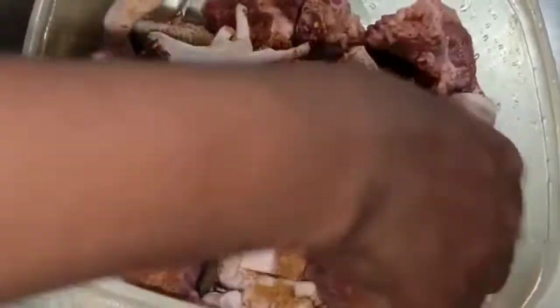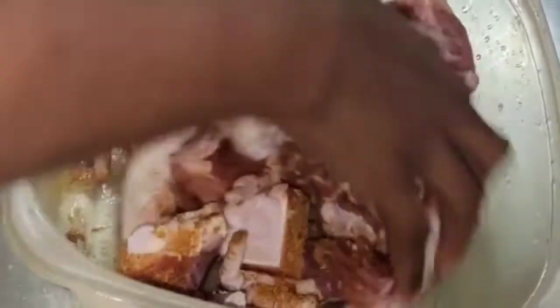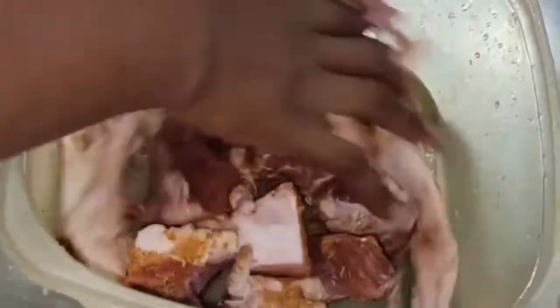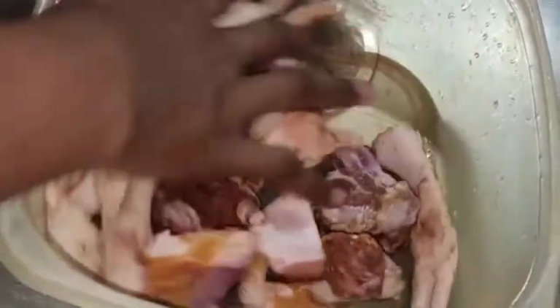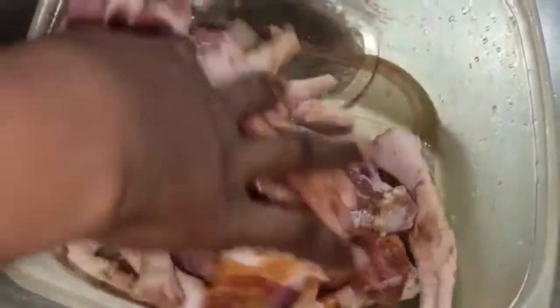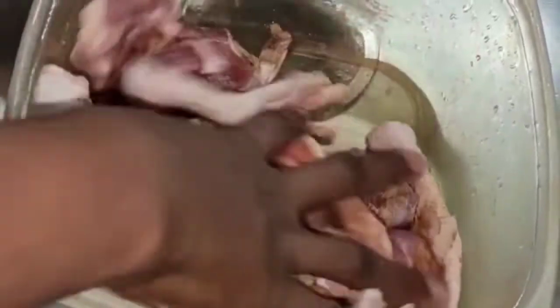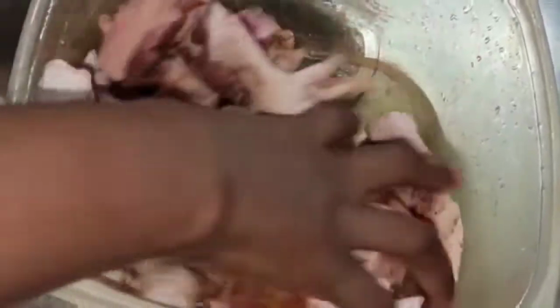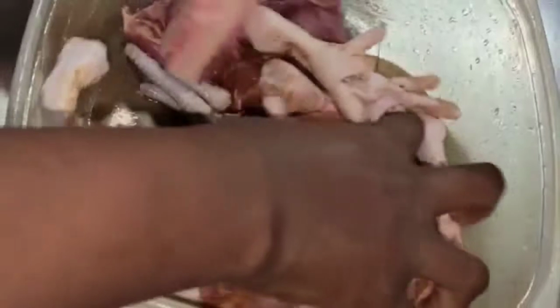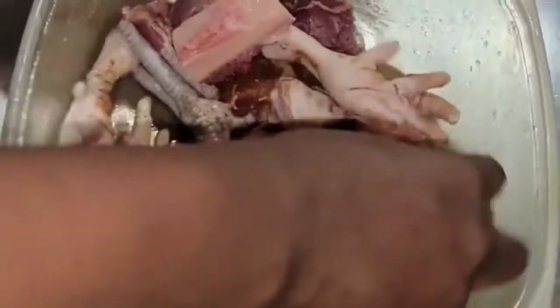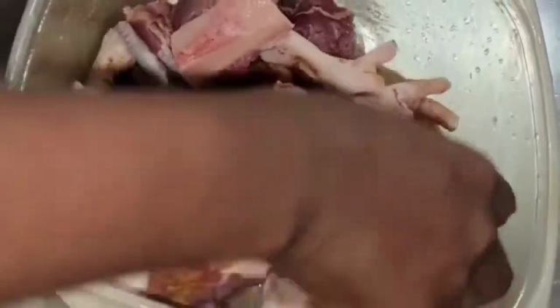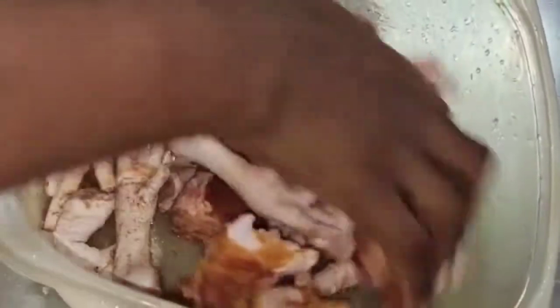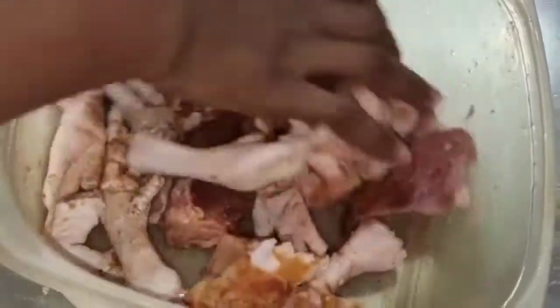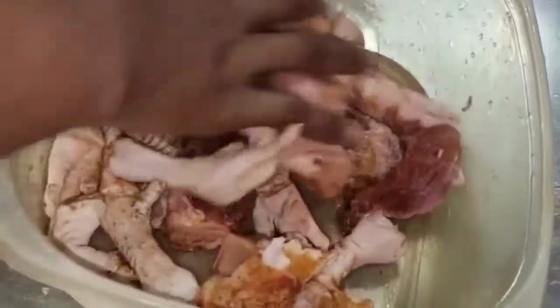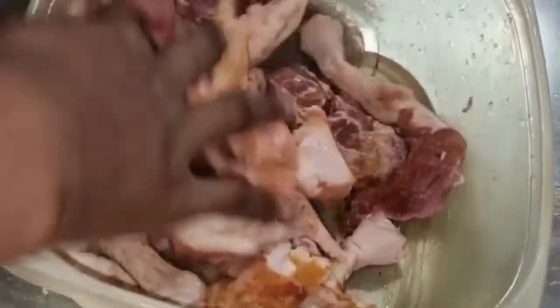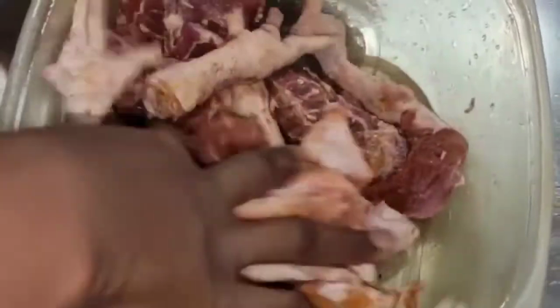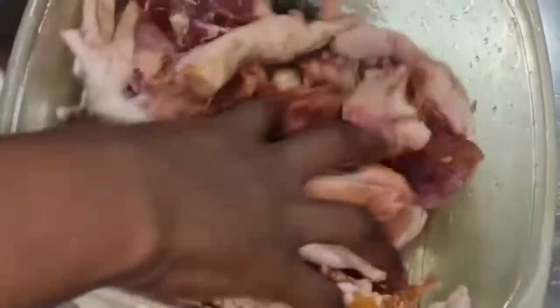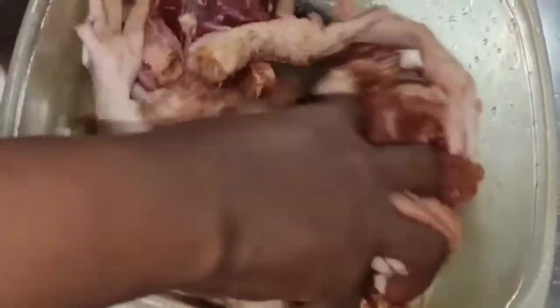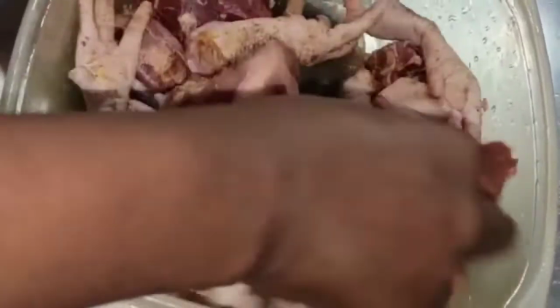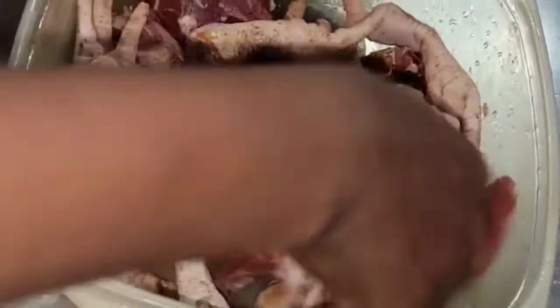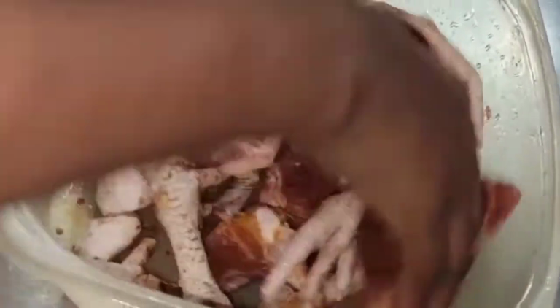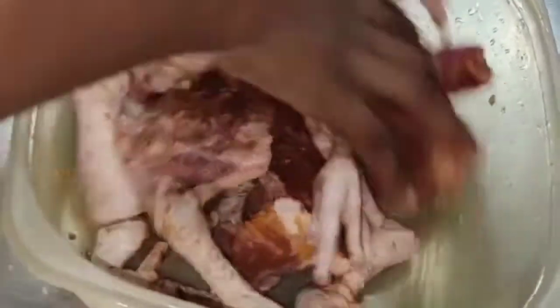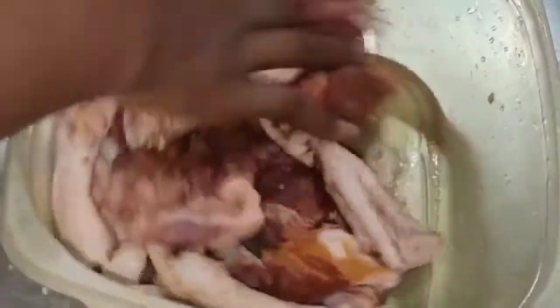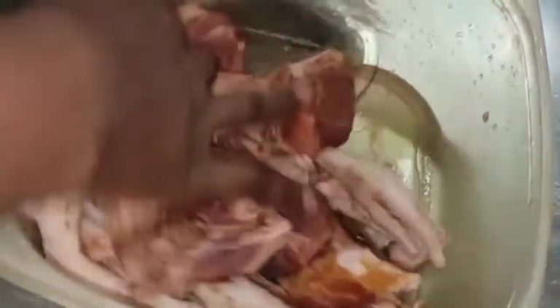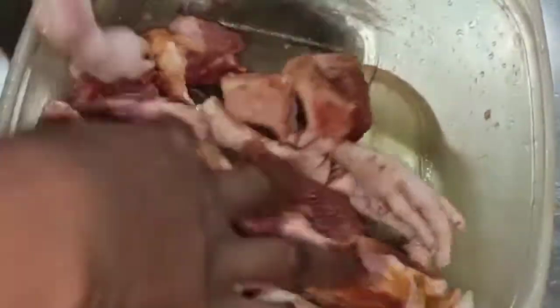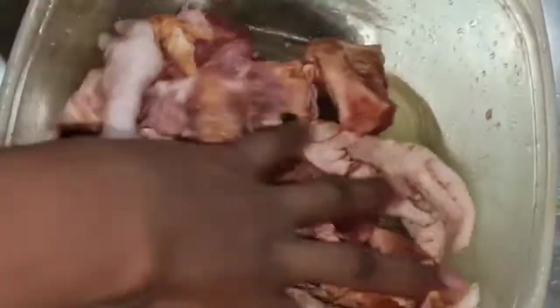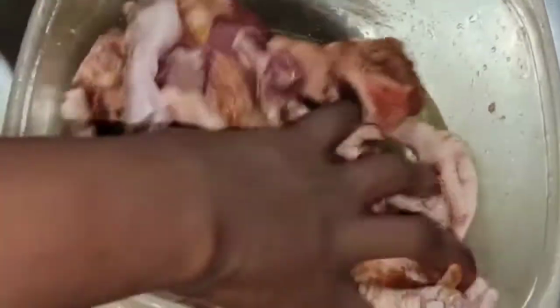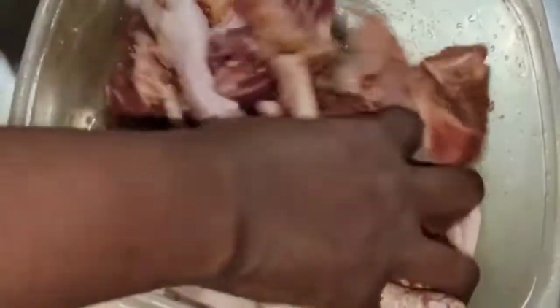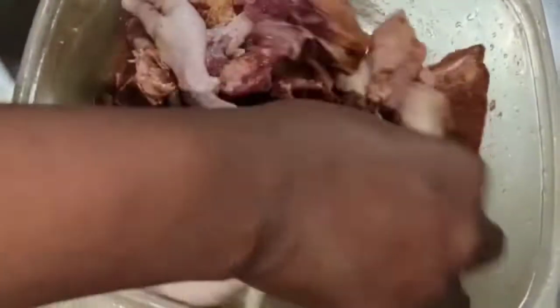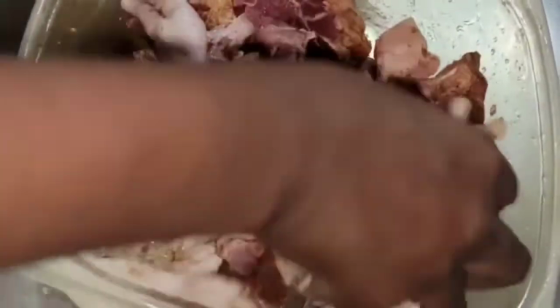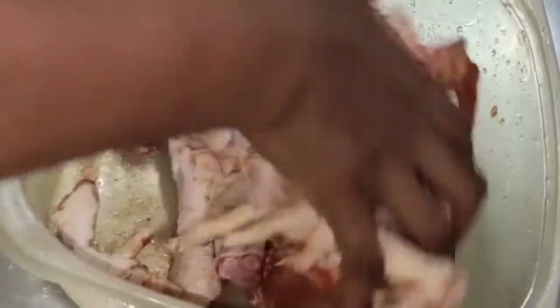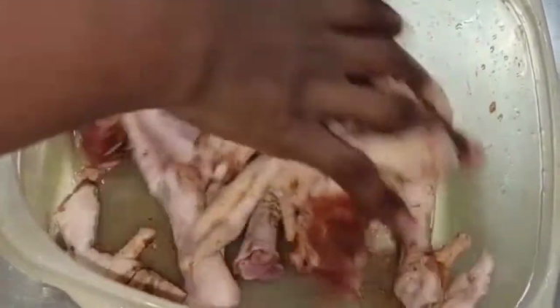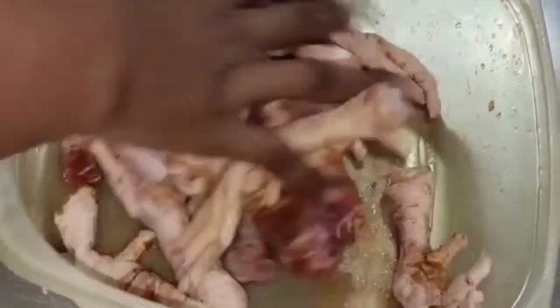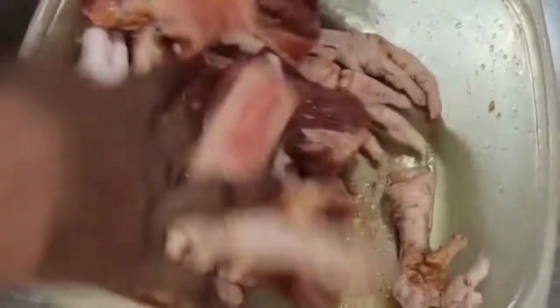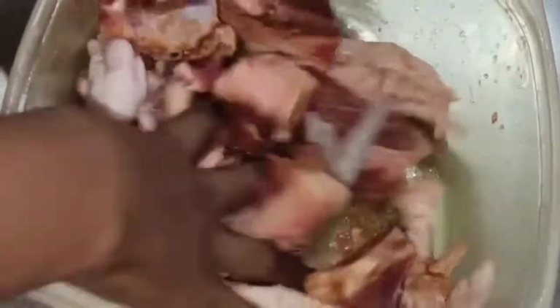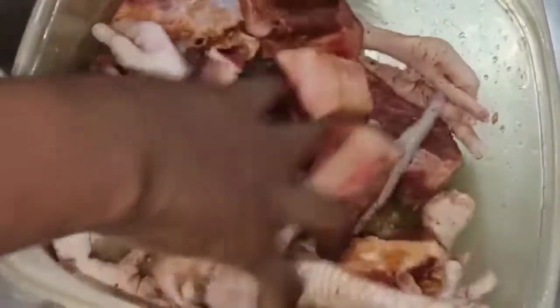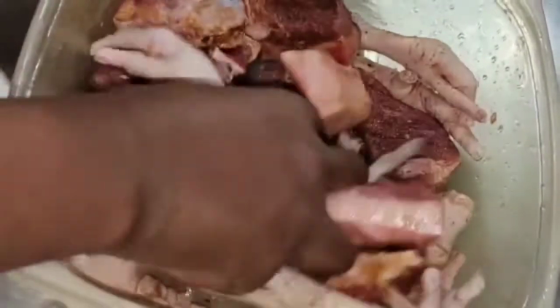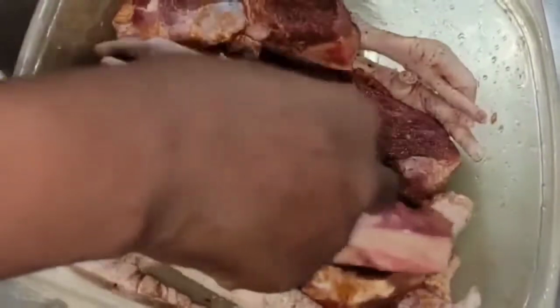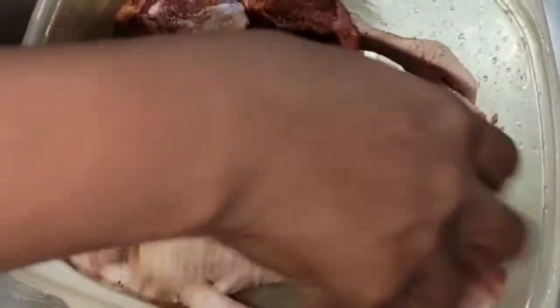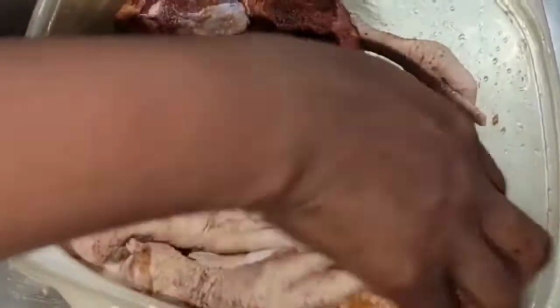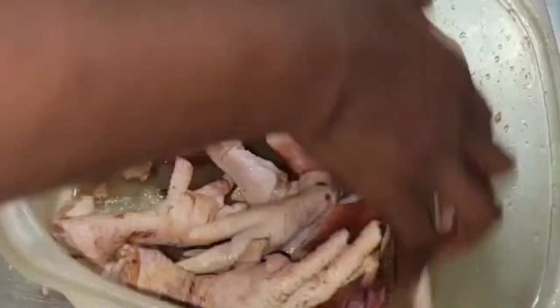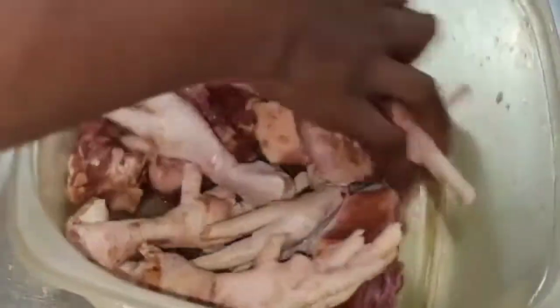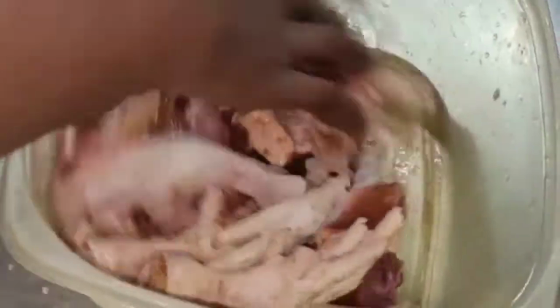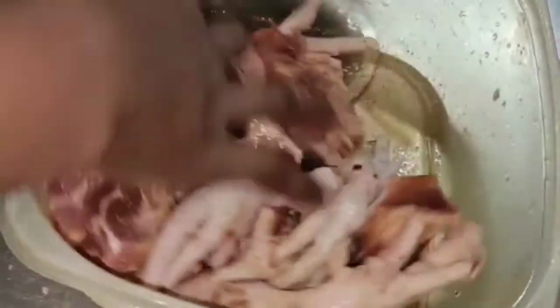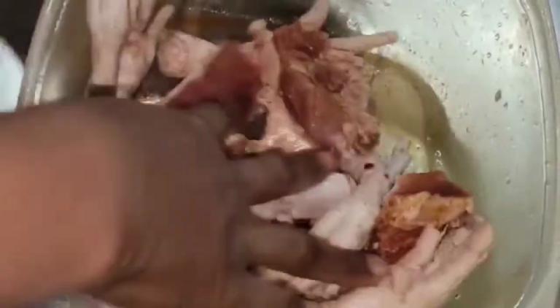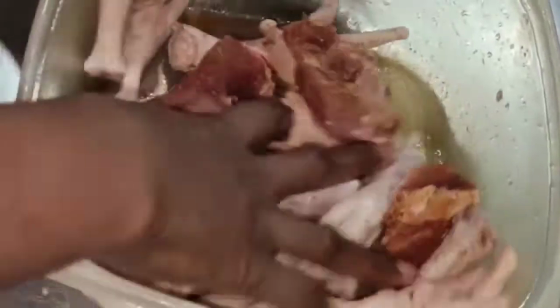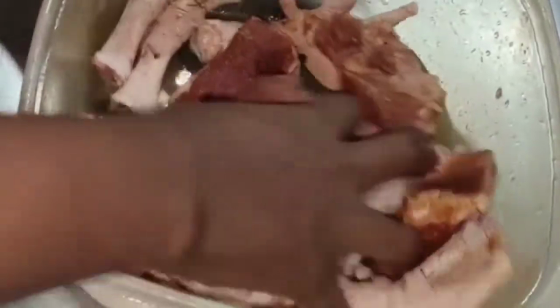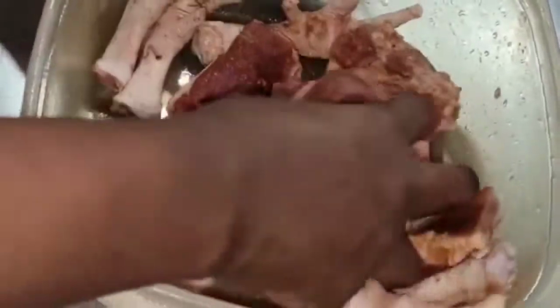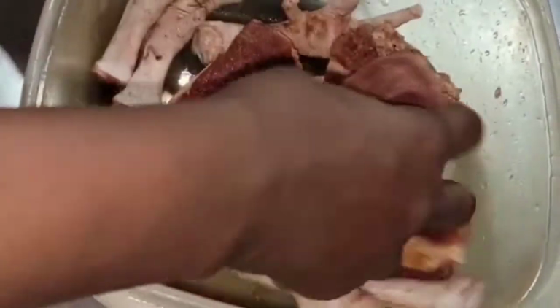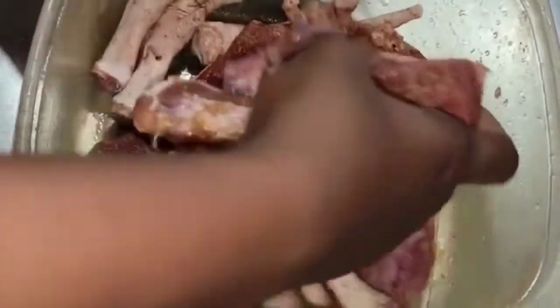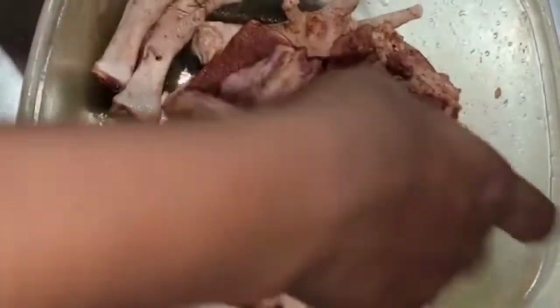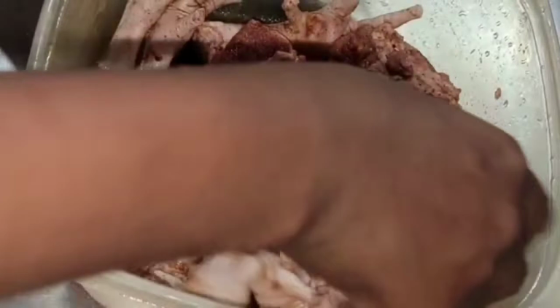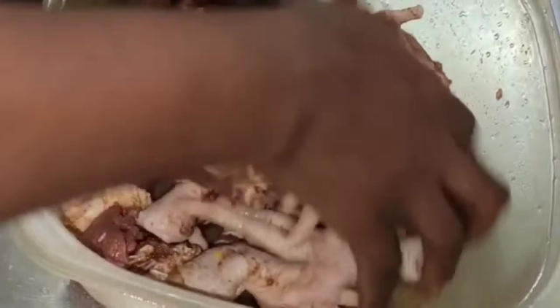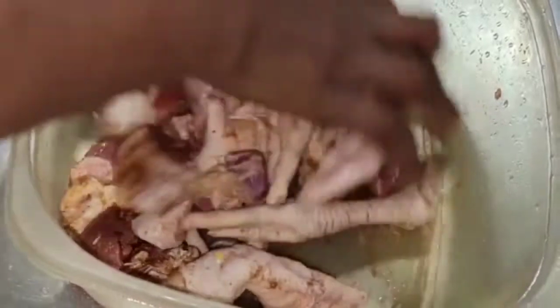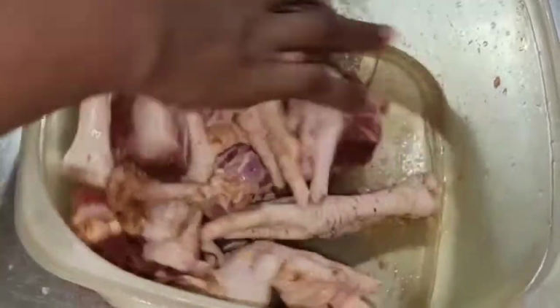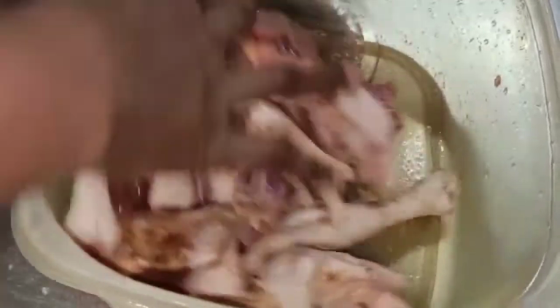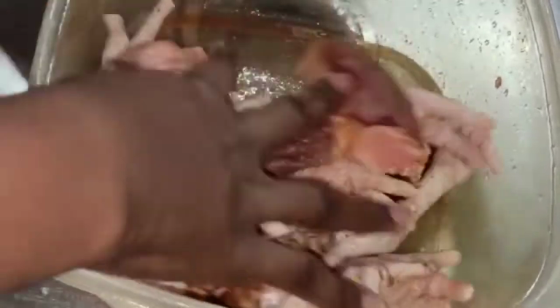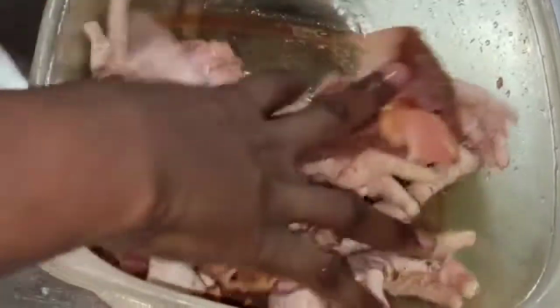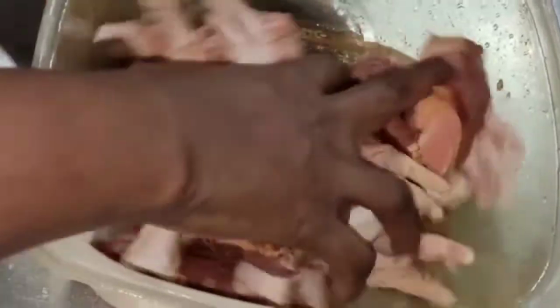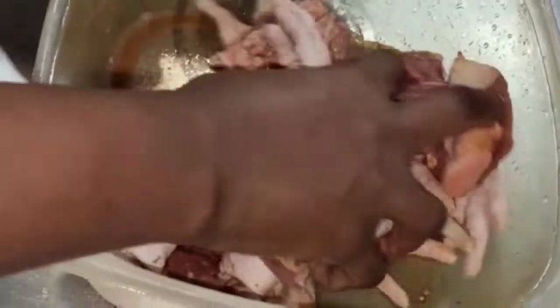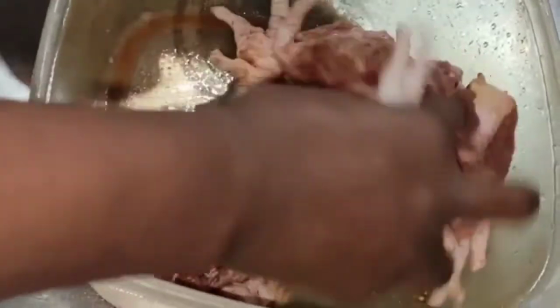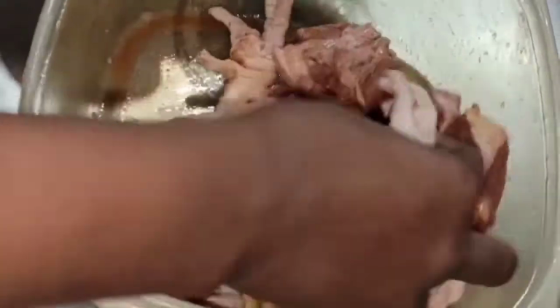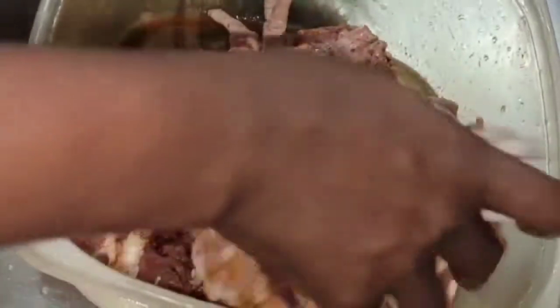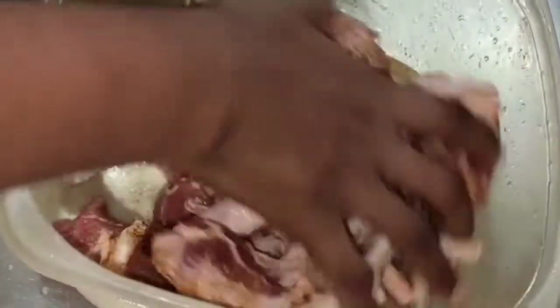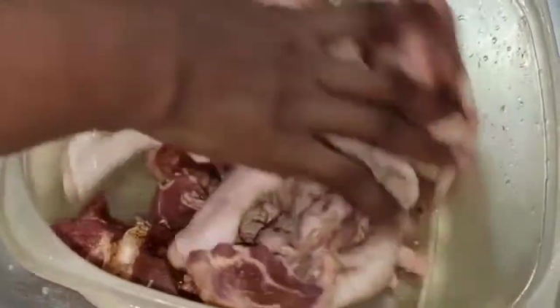If you don't season your meat when you're doing your soup, that's okay — that's fine. Go ahead and eat how you like it.